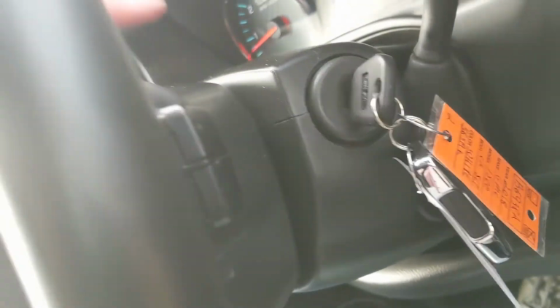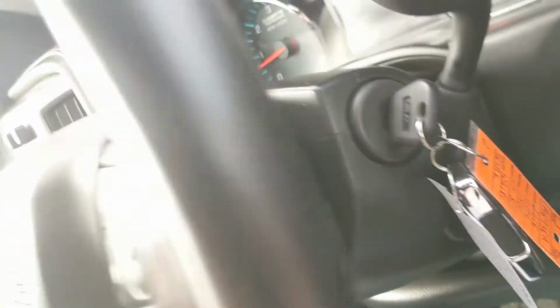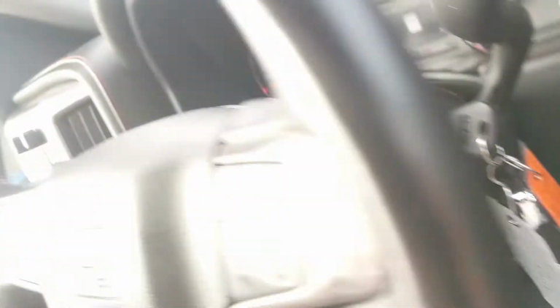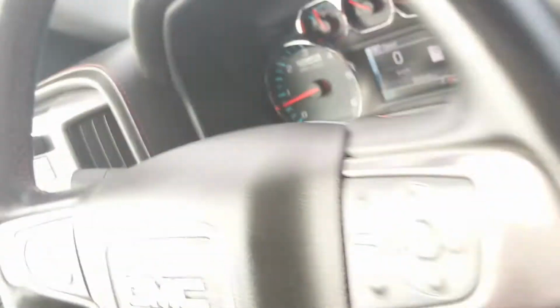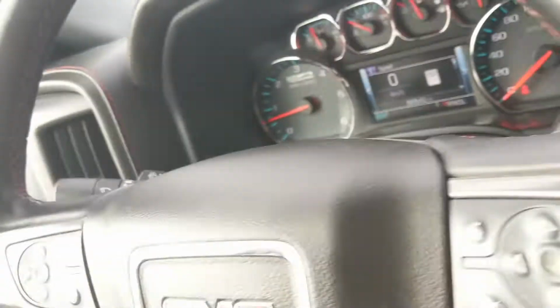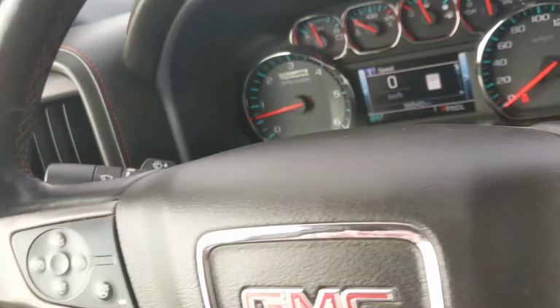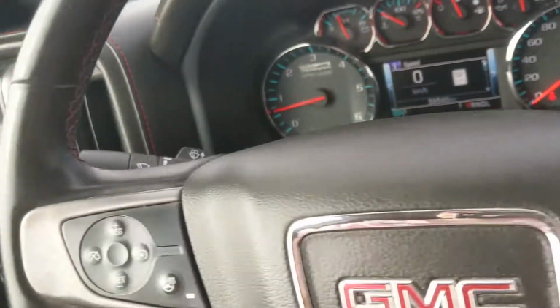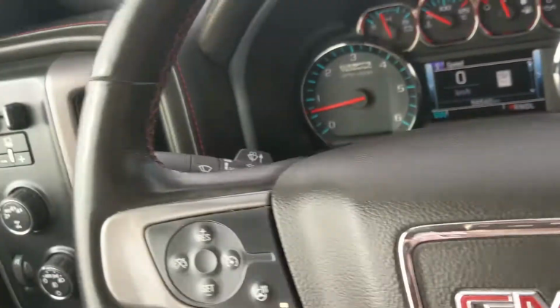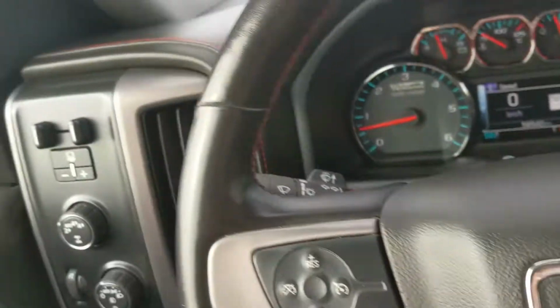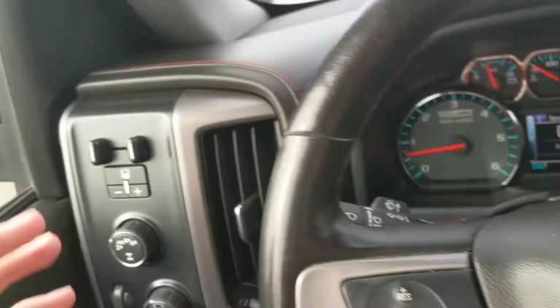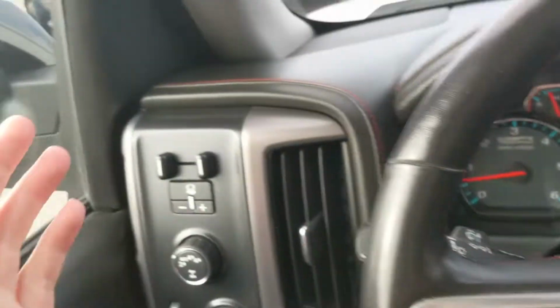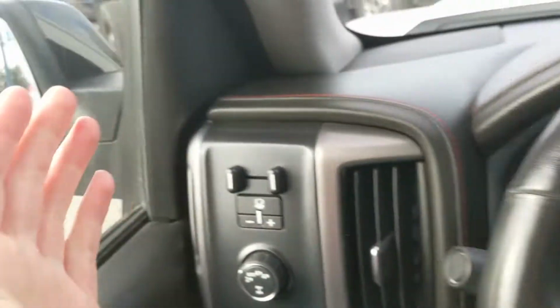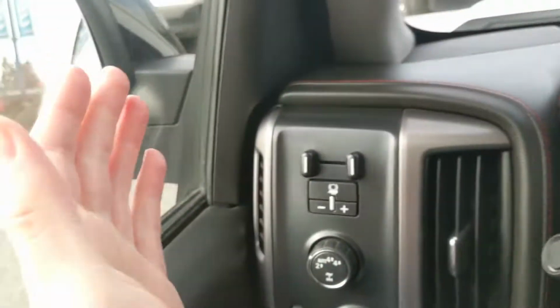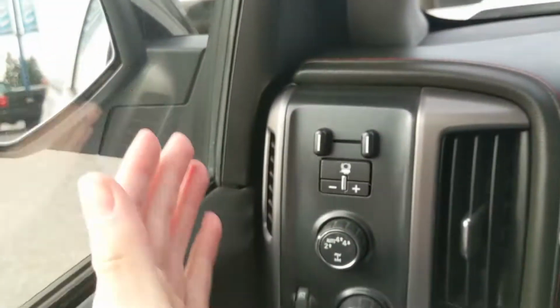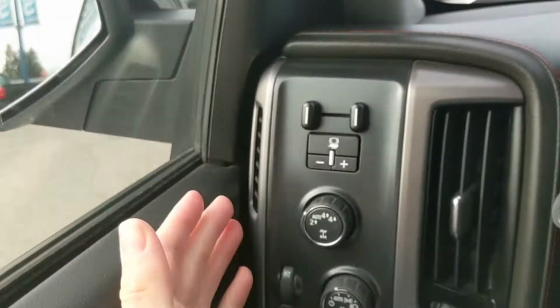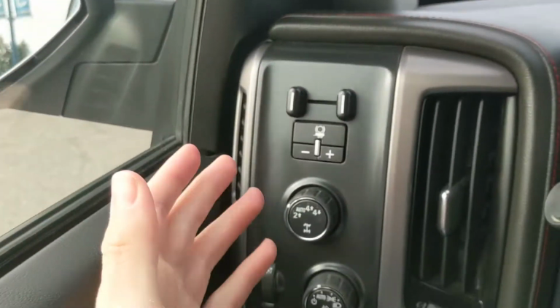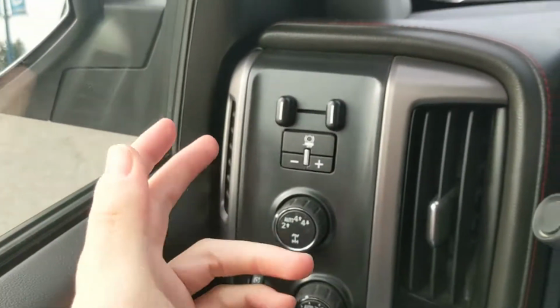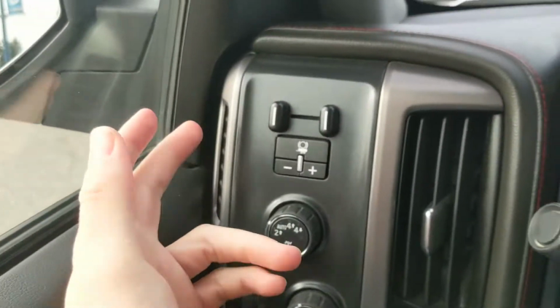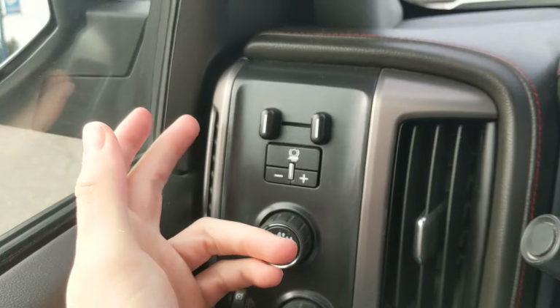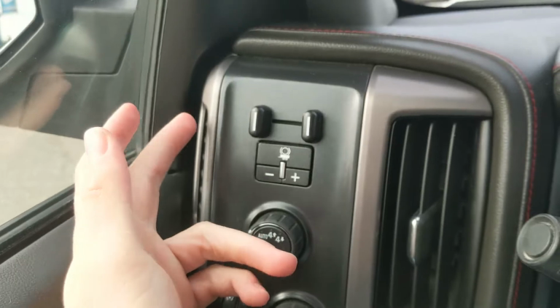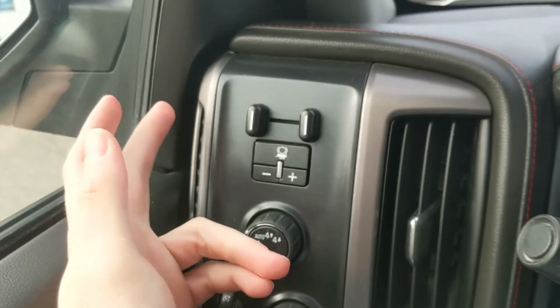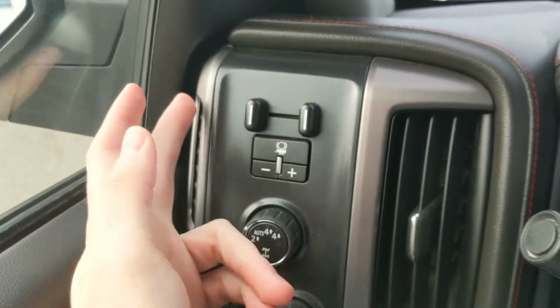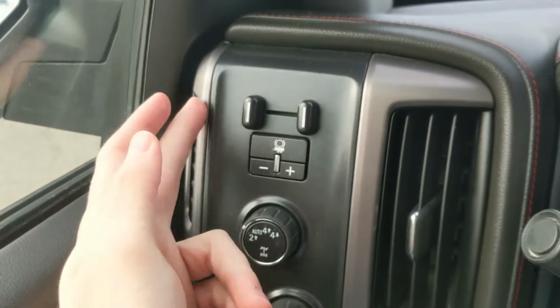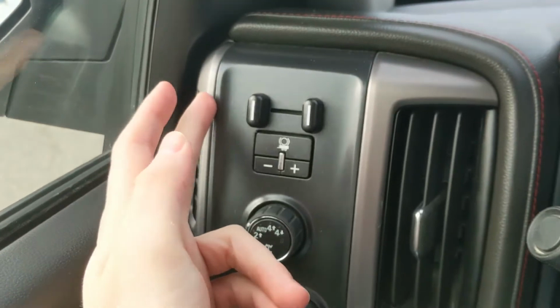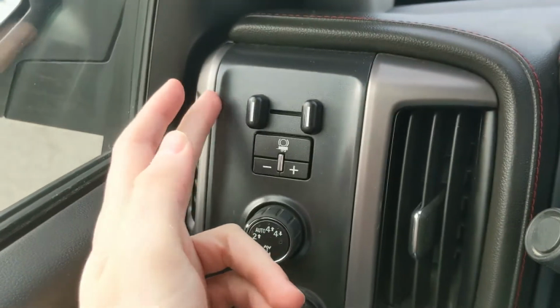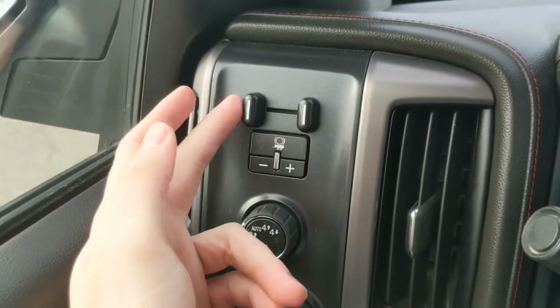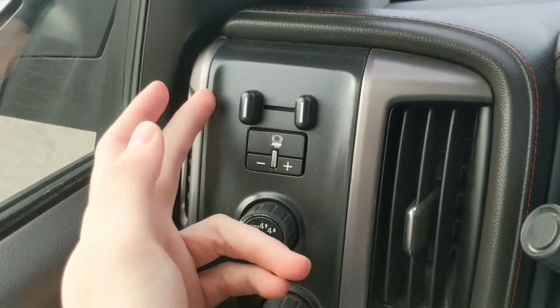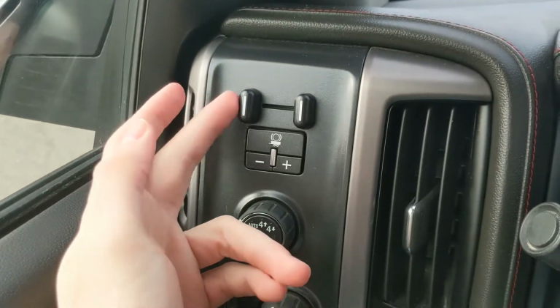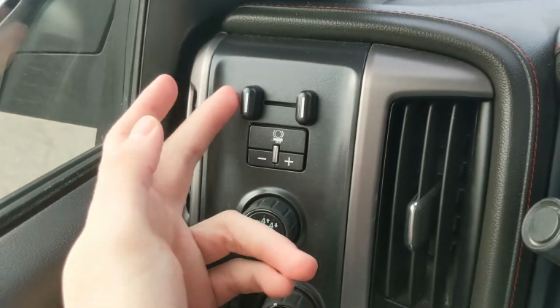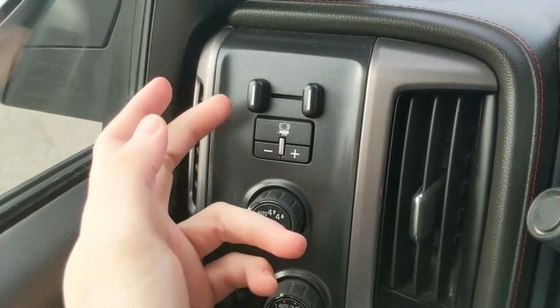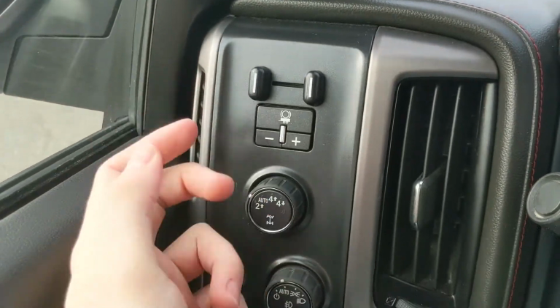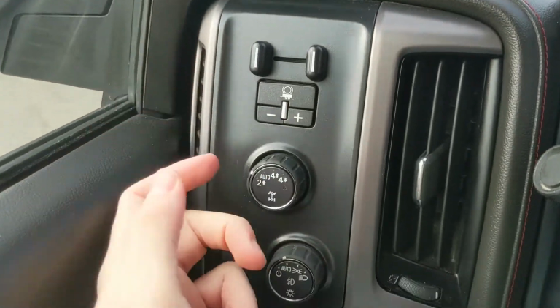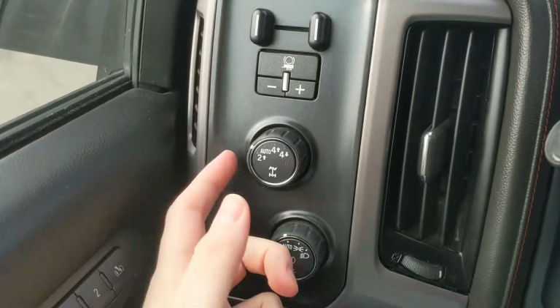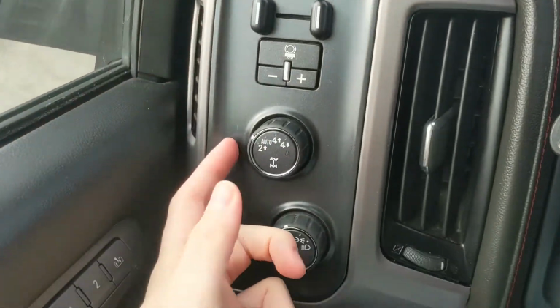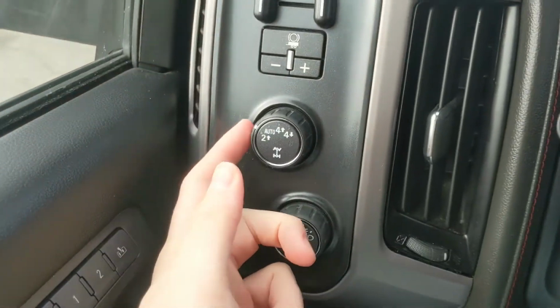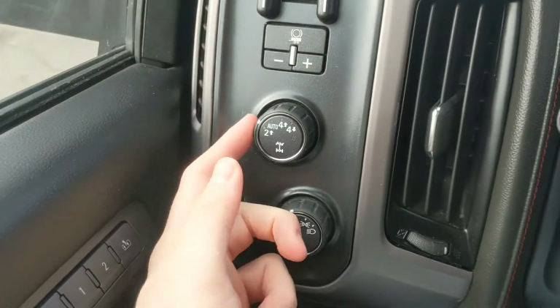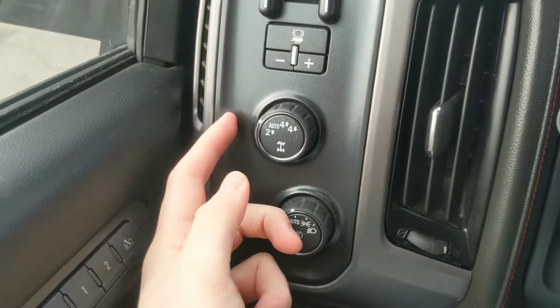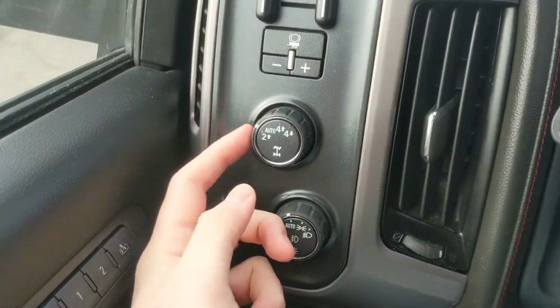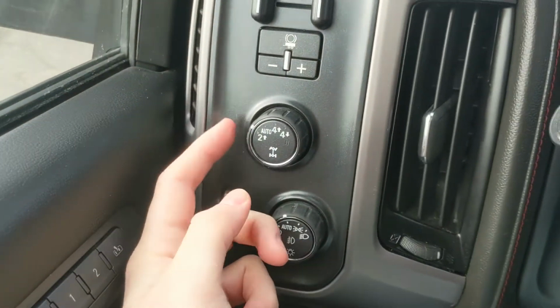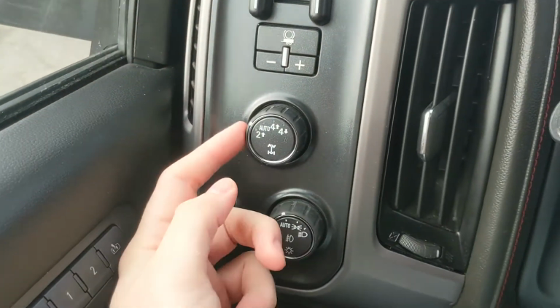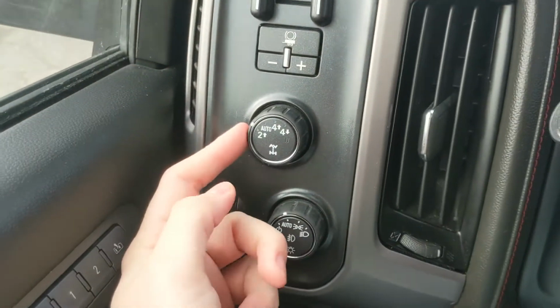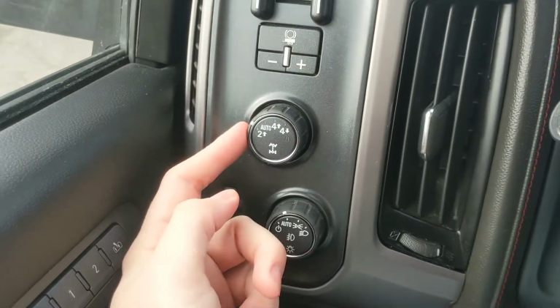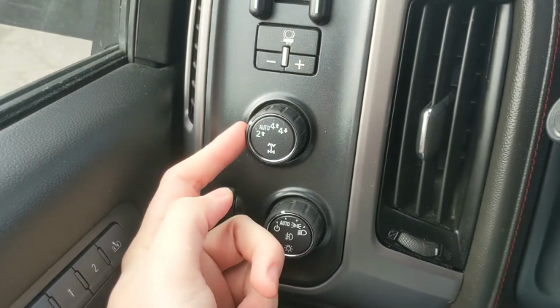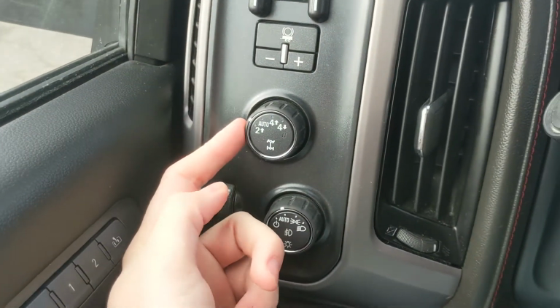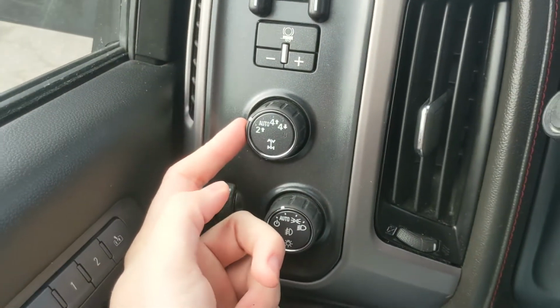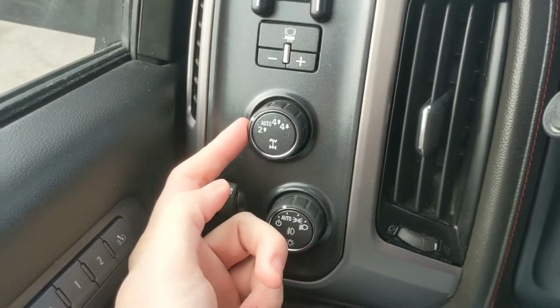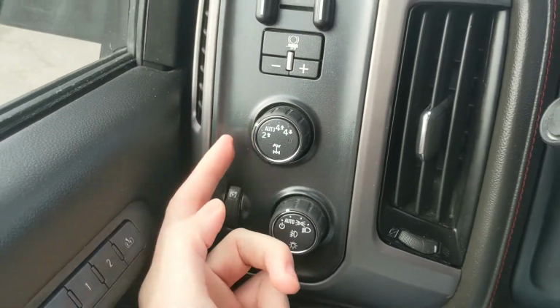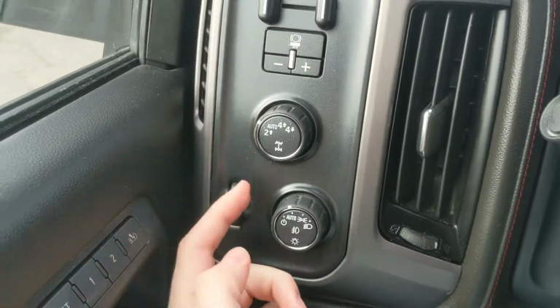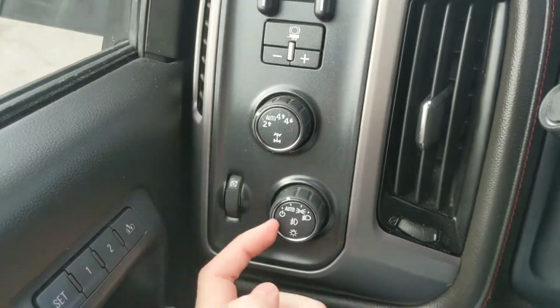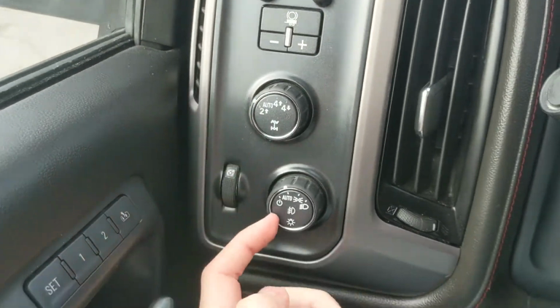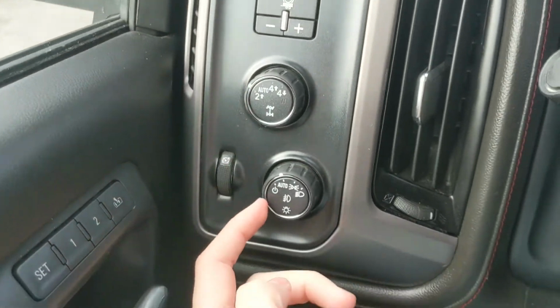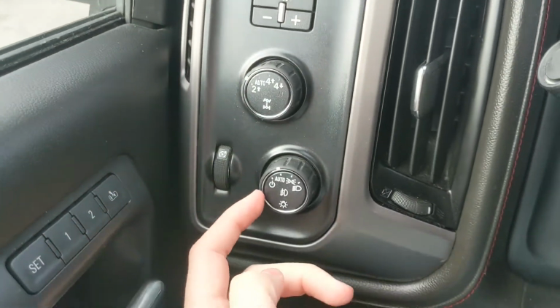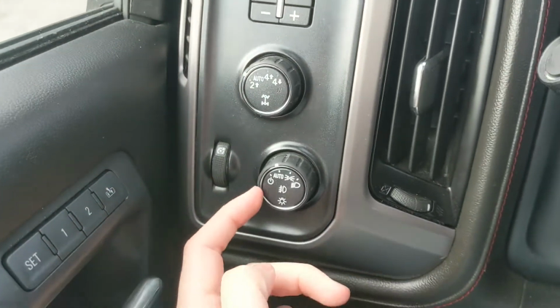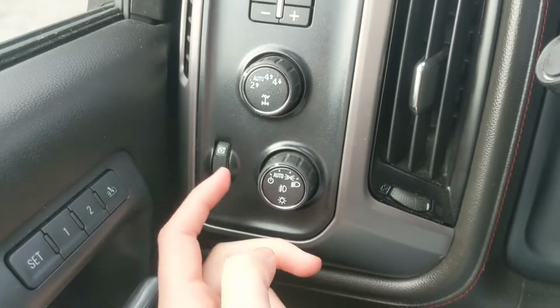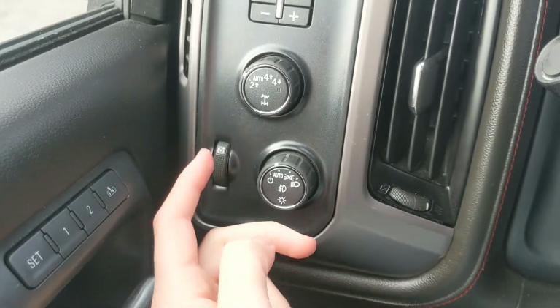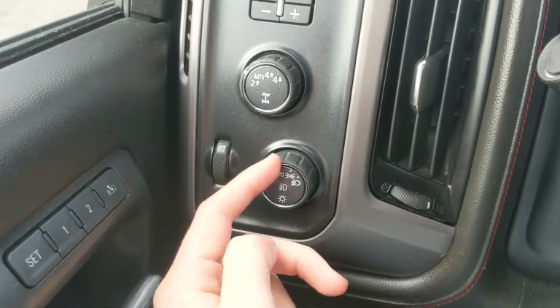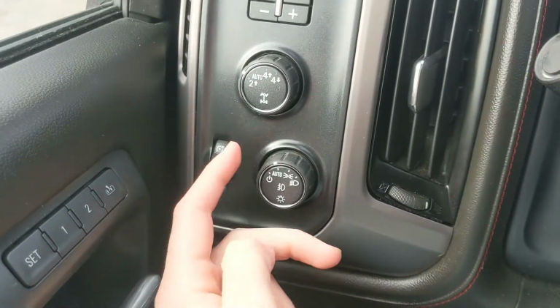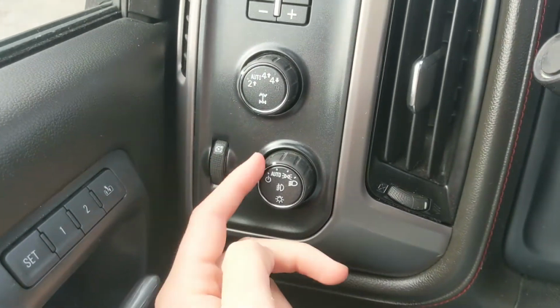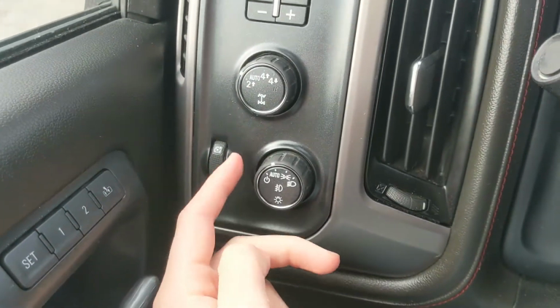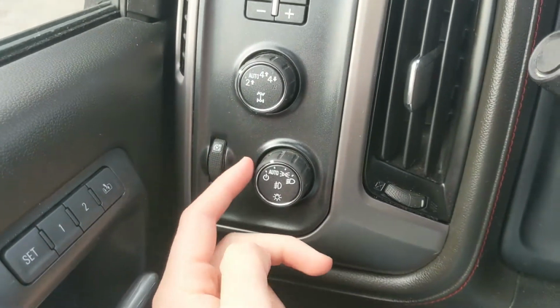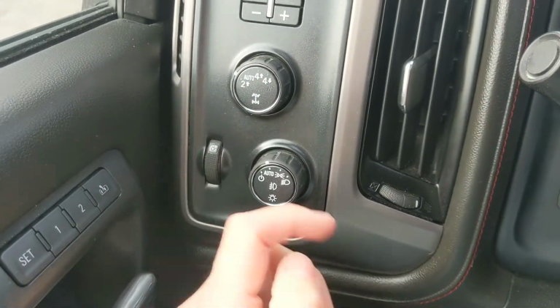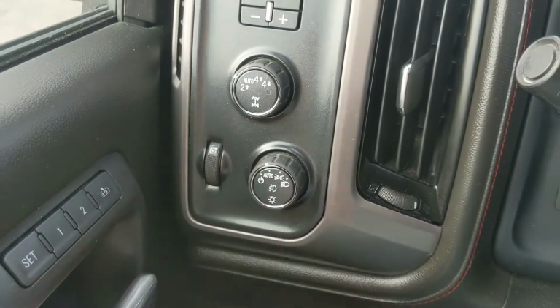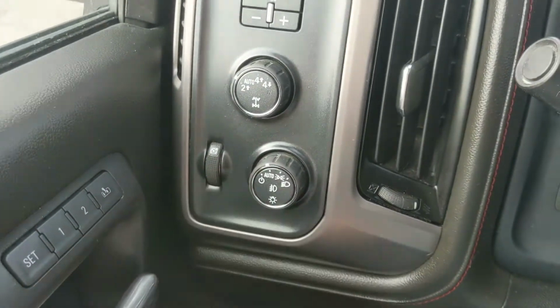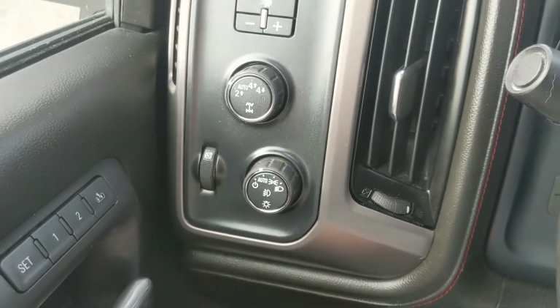Moving on to the left you have your trailer brake controller, 4x4 controls with 4 auto, and your lighting controls.